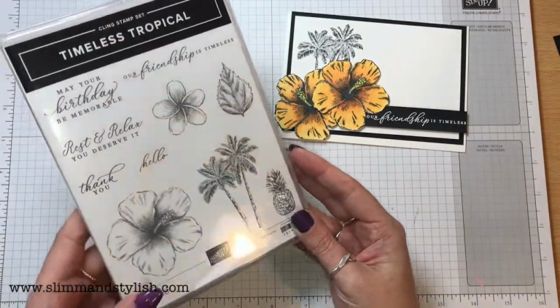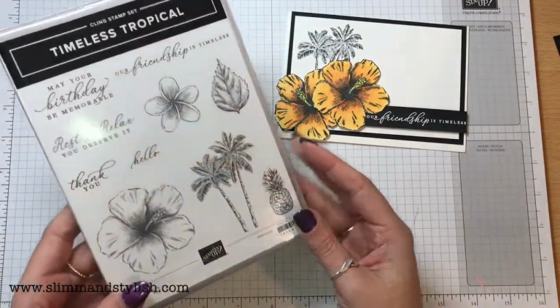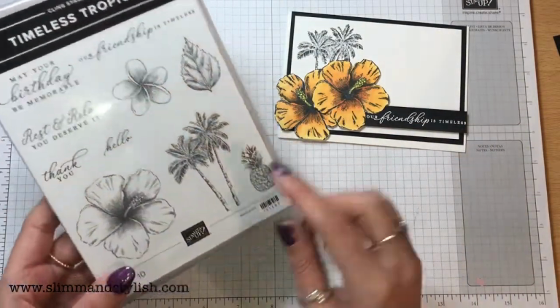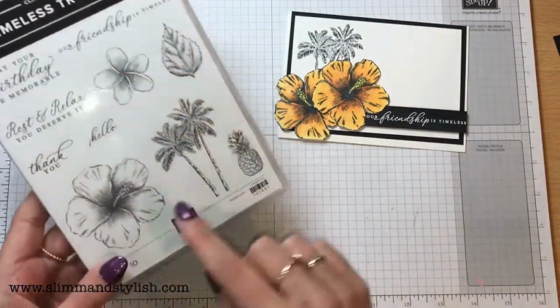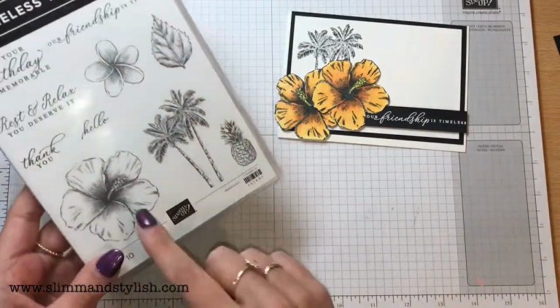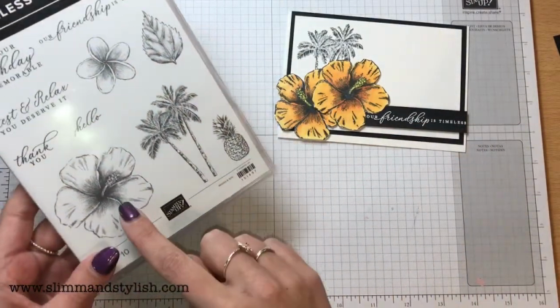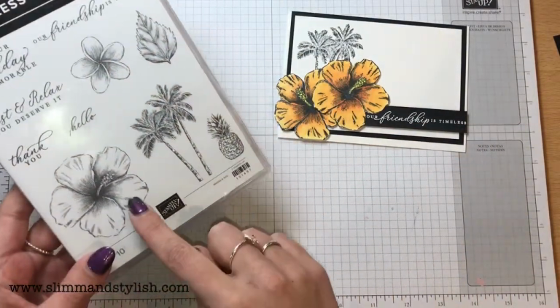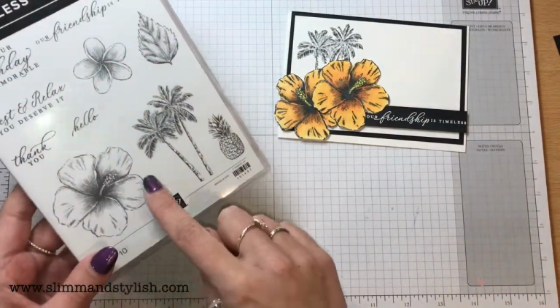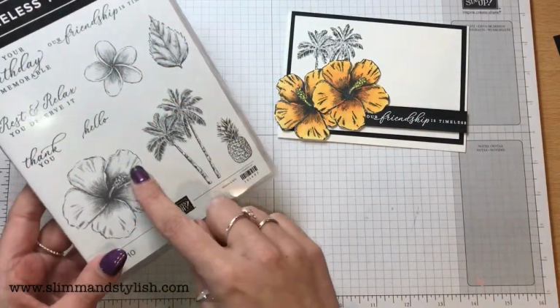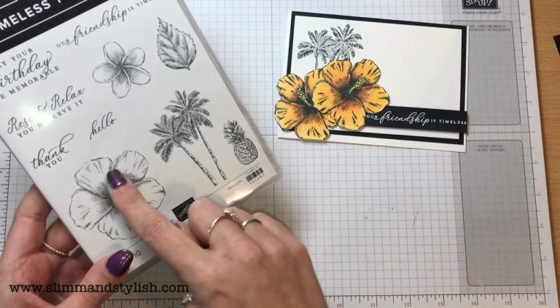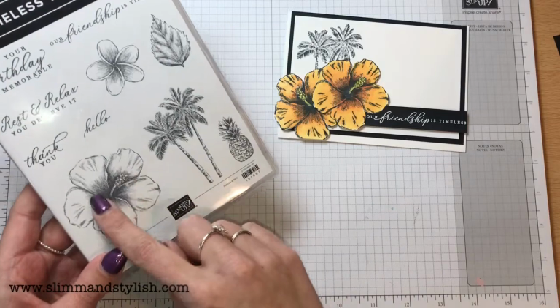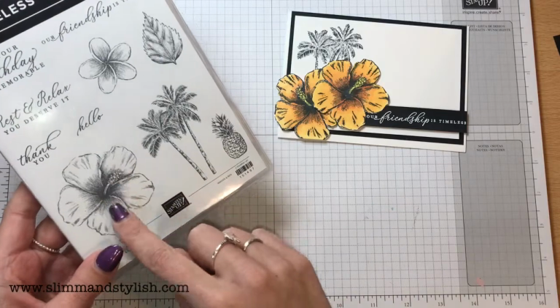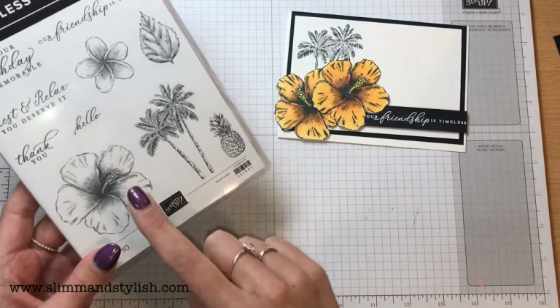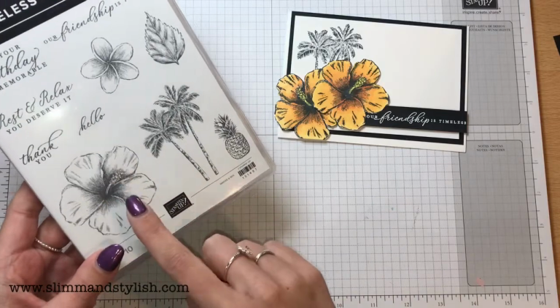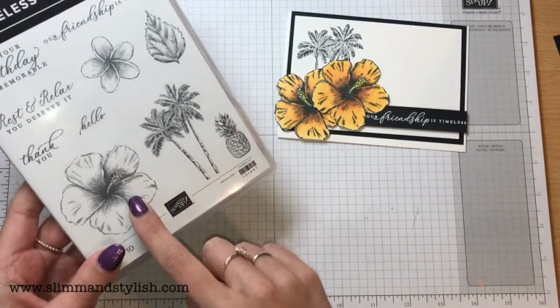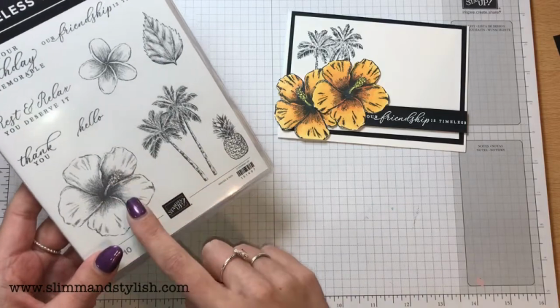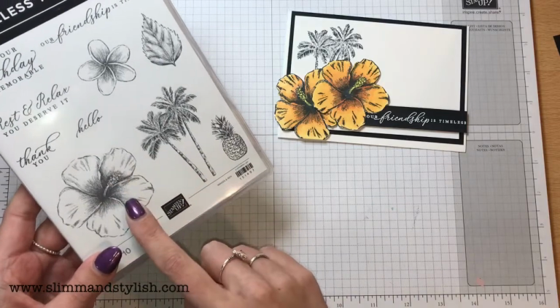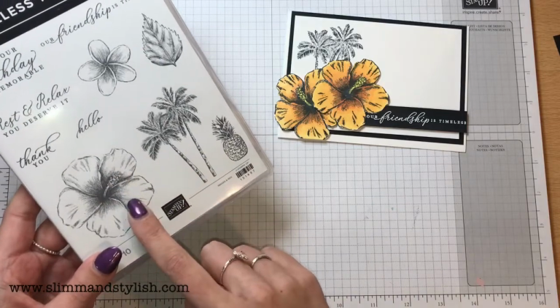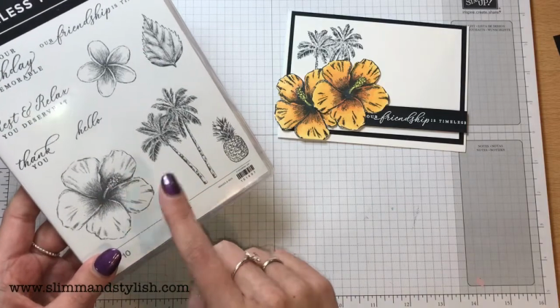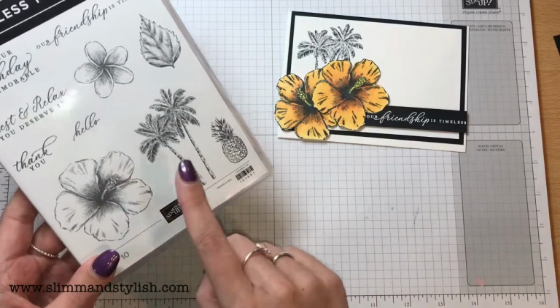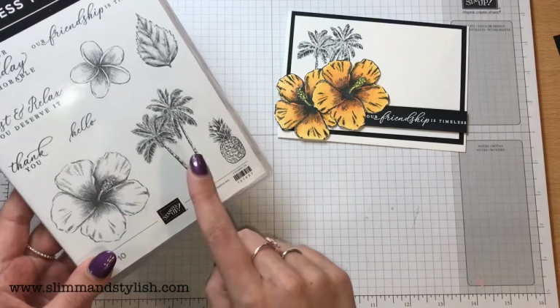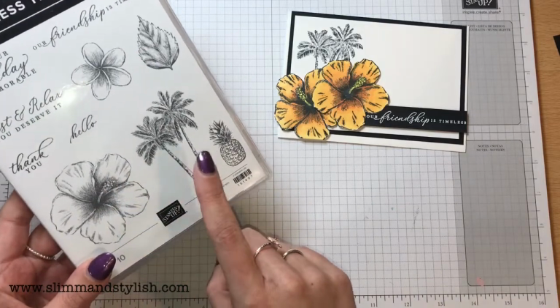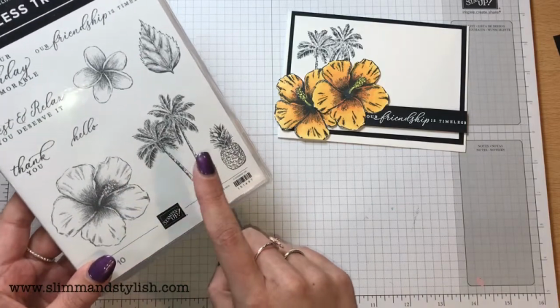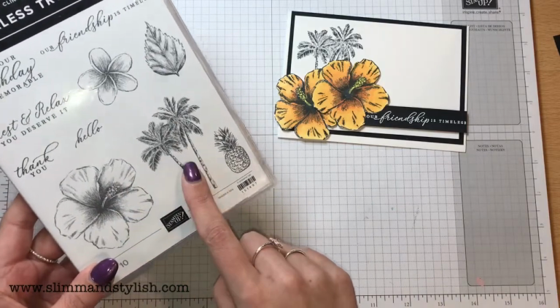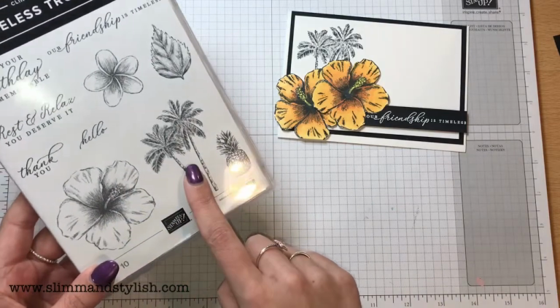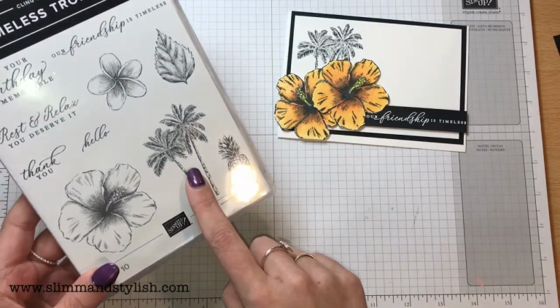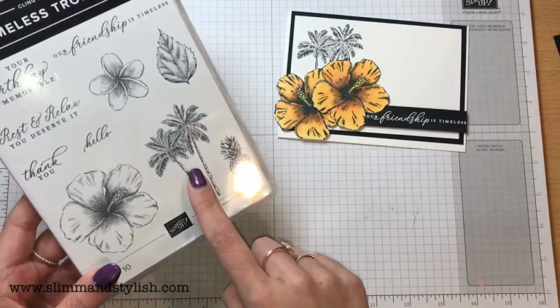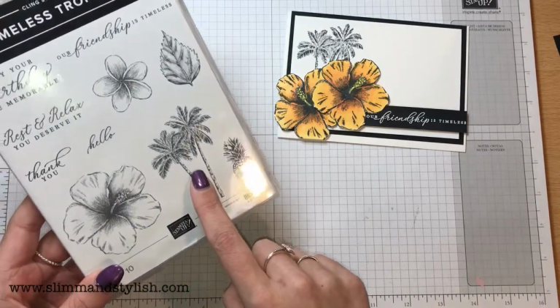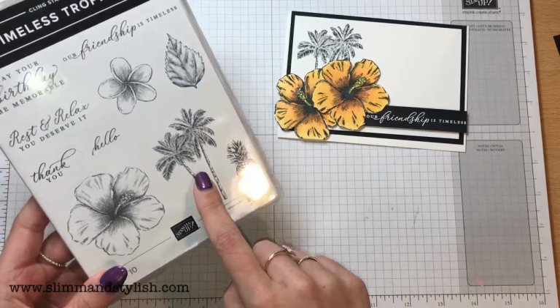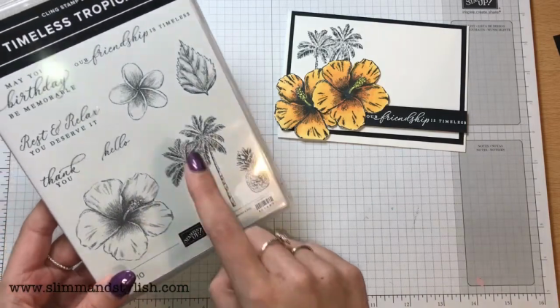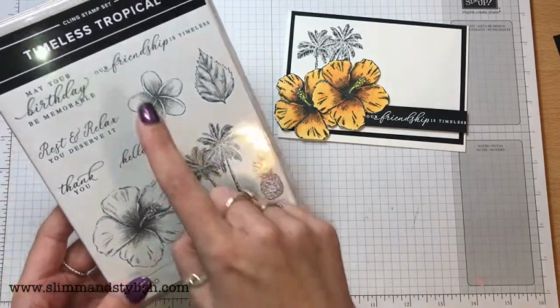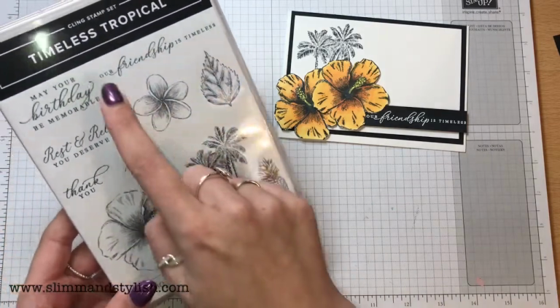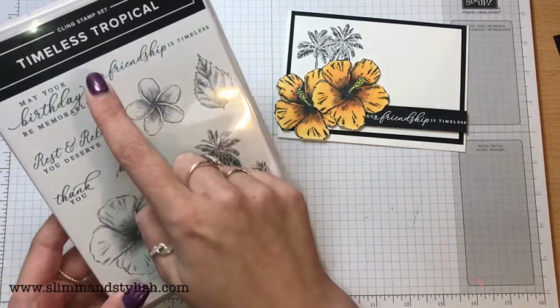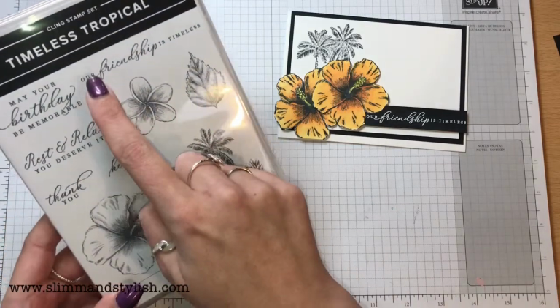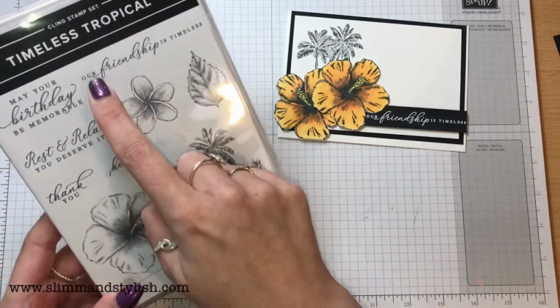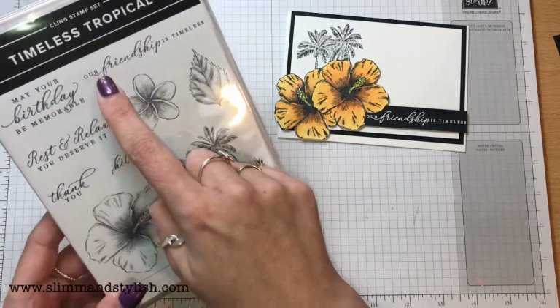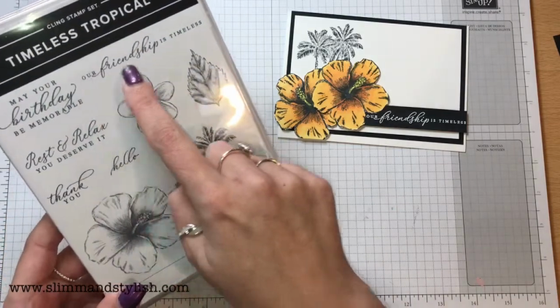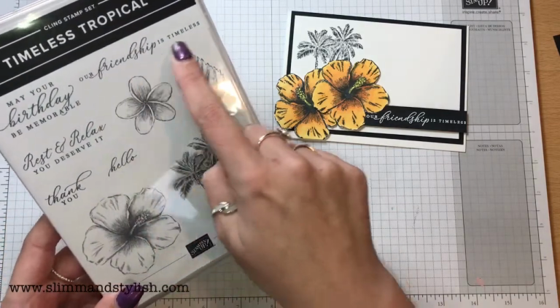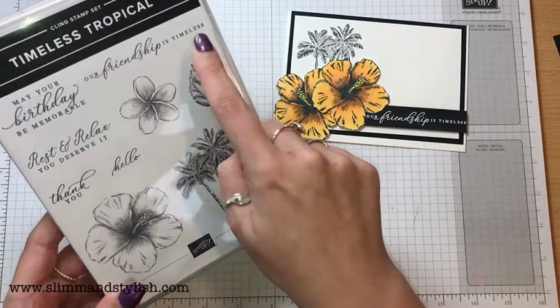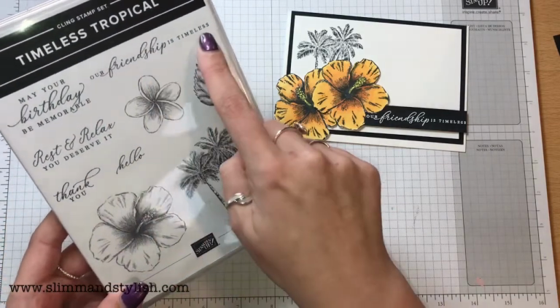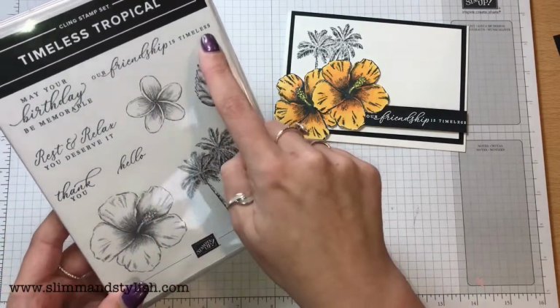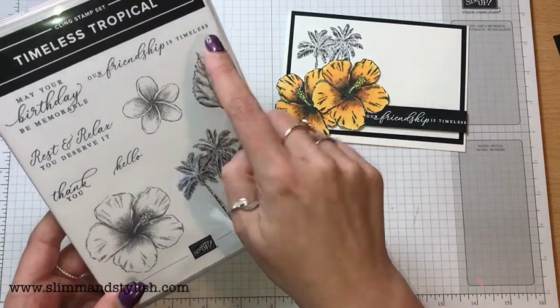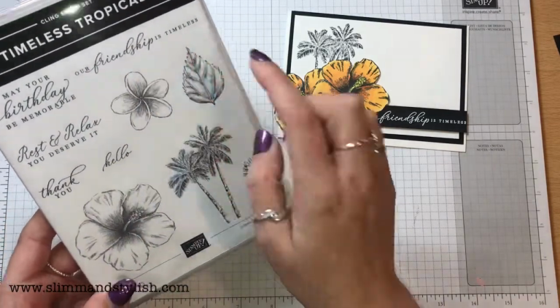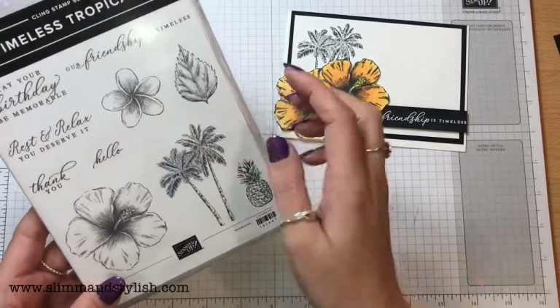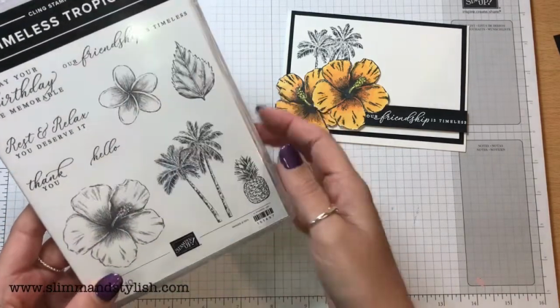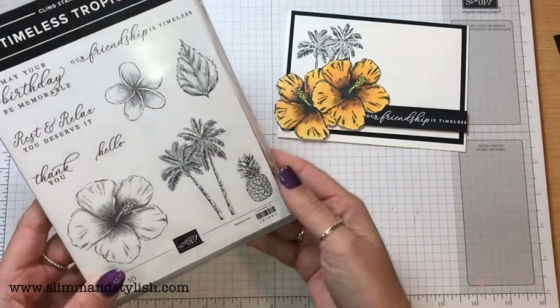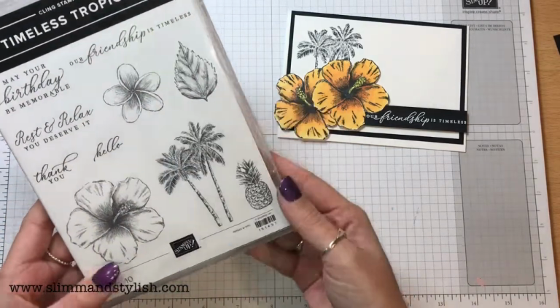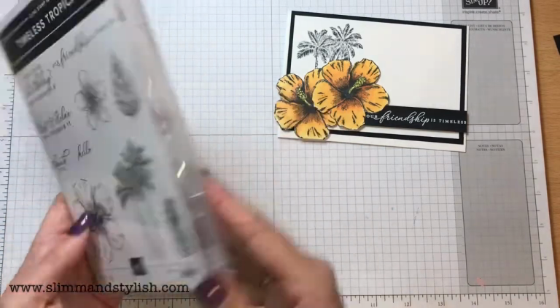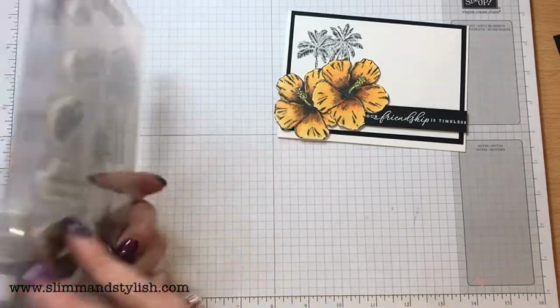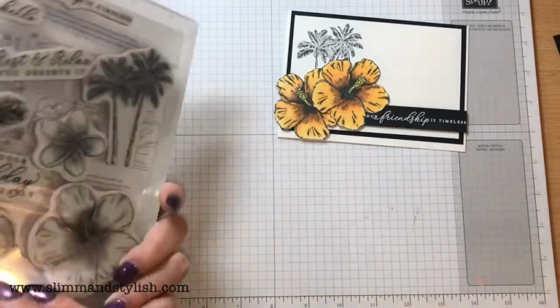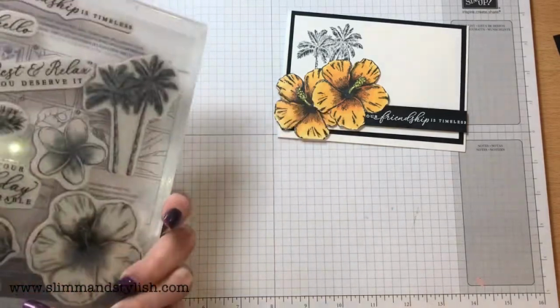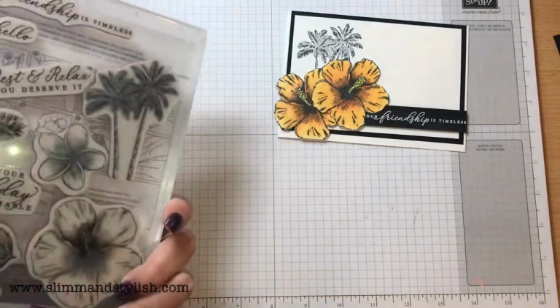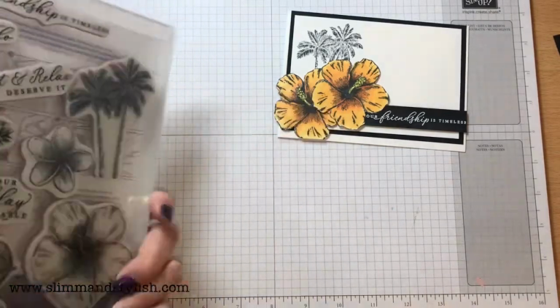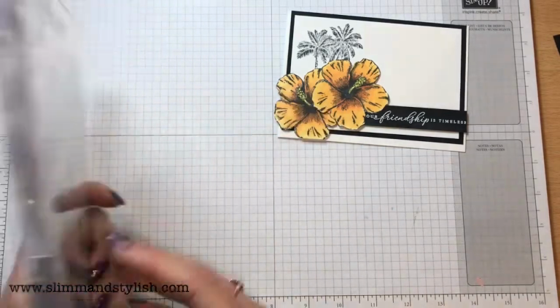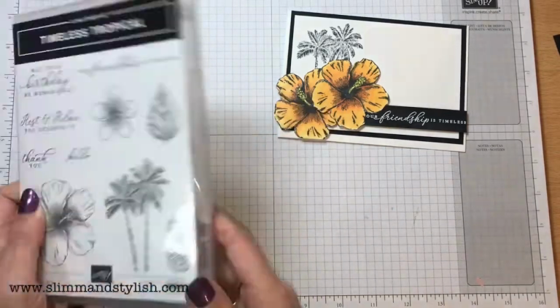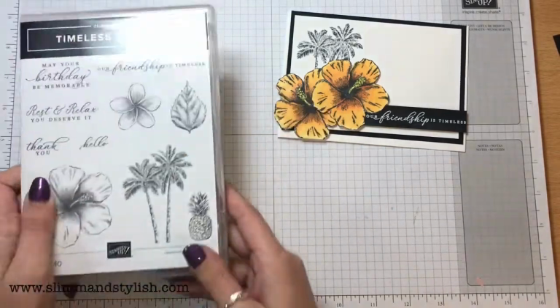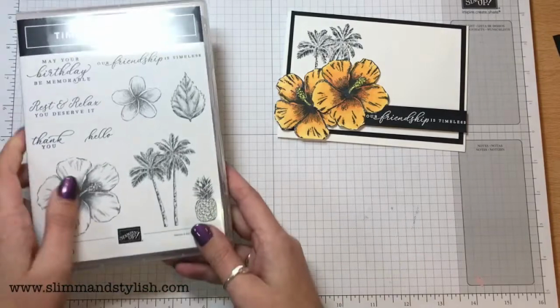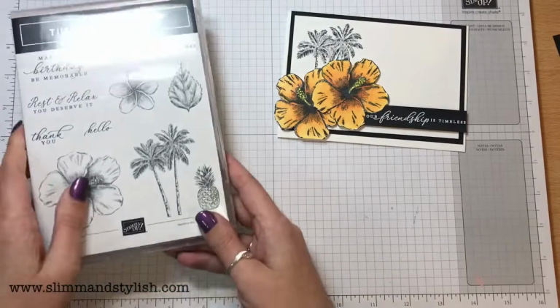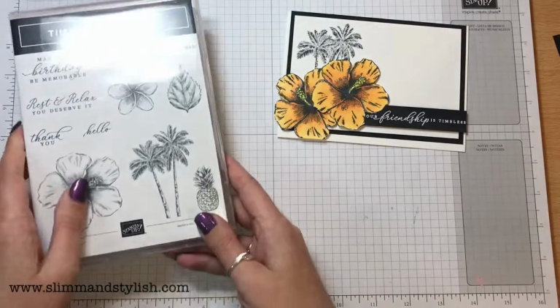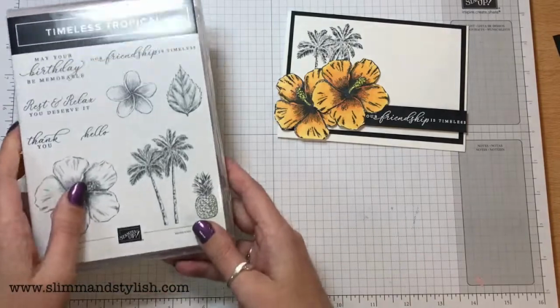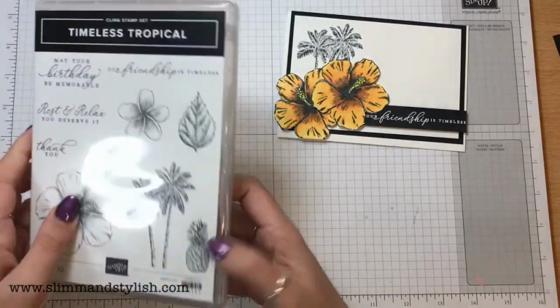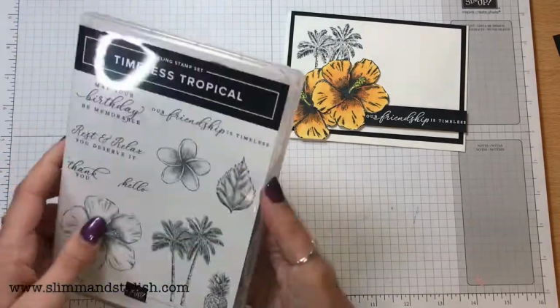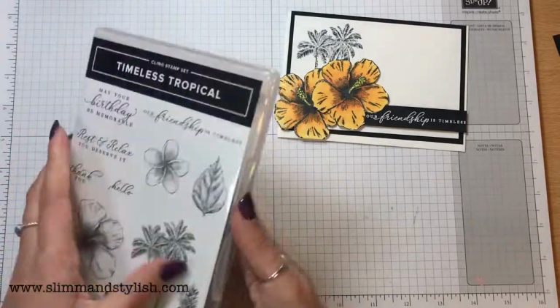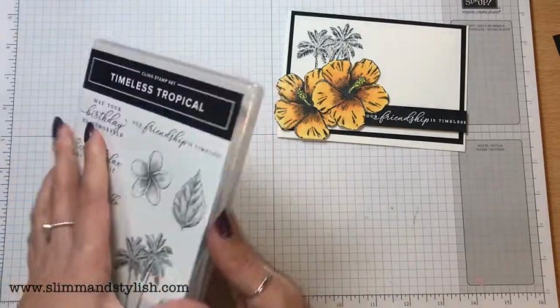I'm just going to be using this one, this one, and this sentiment up here for this card. Let me show you how to do it.